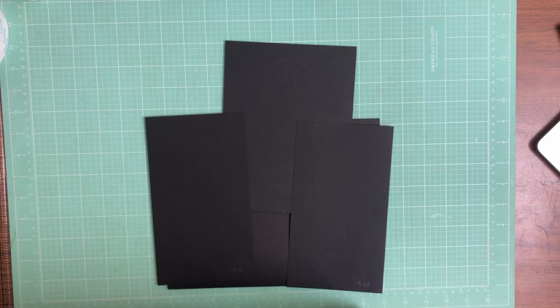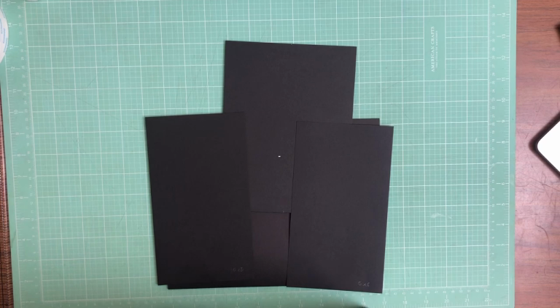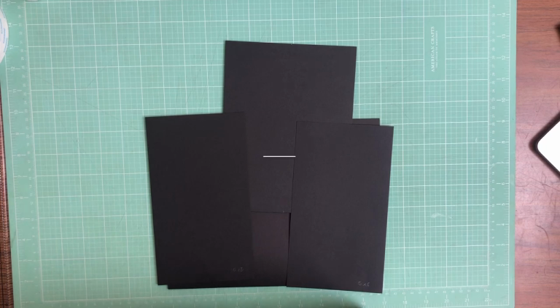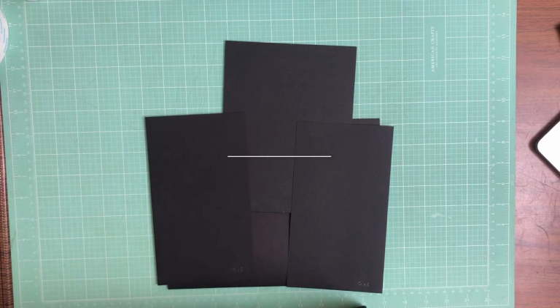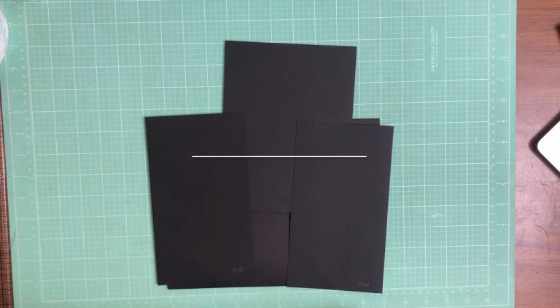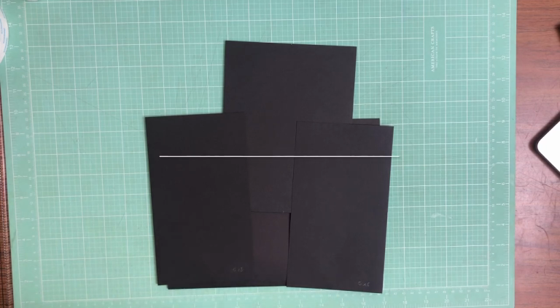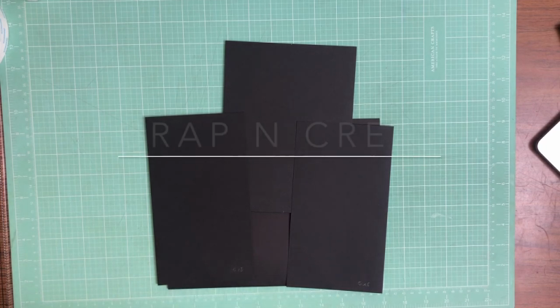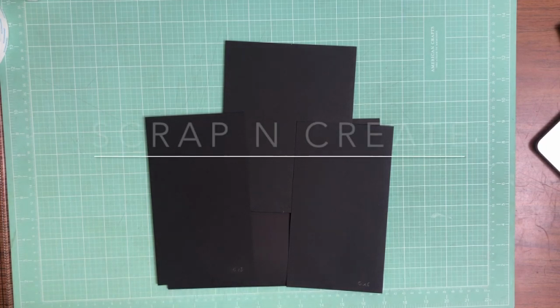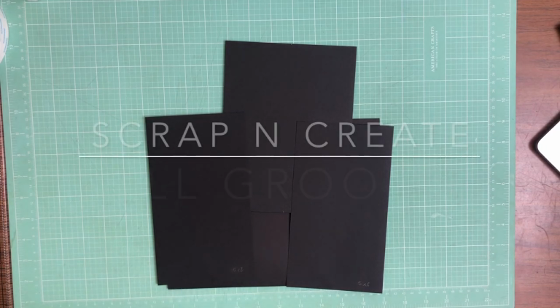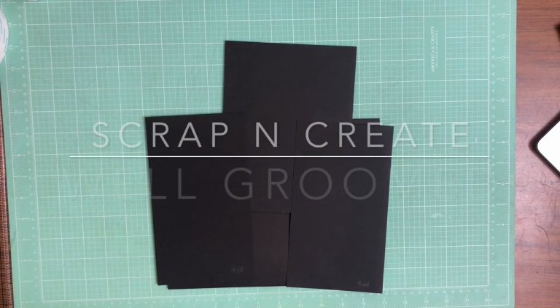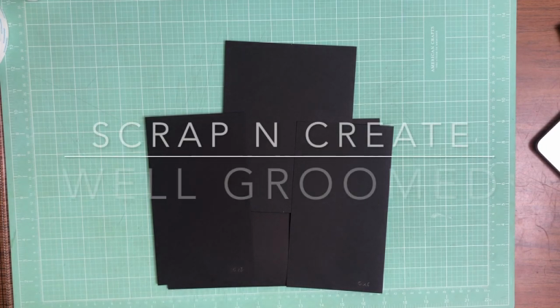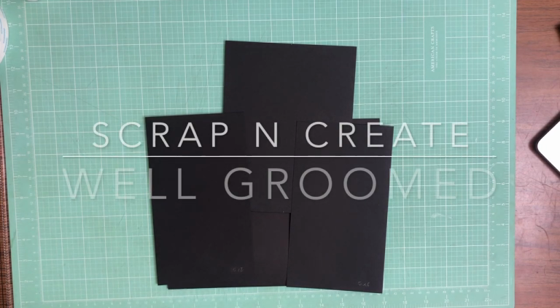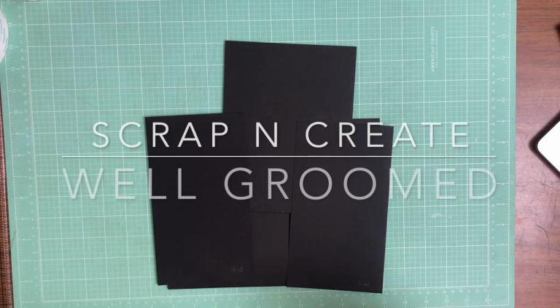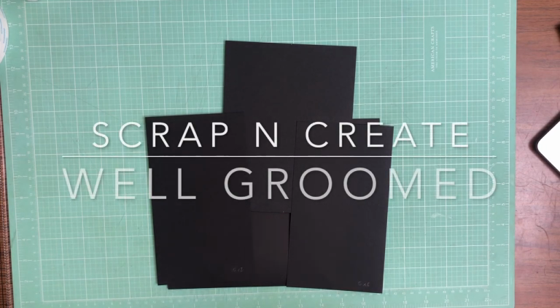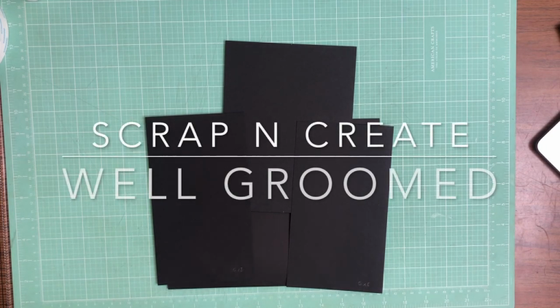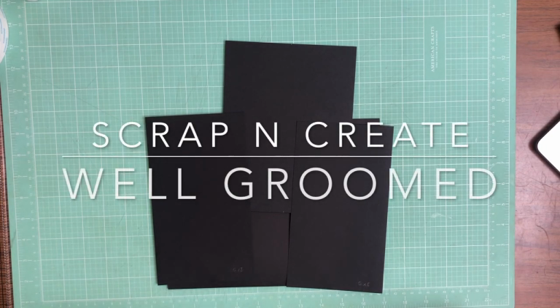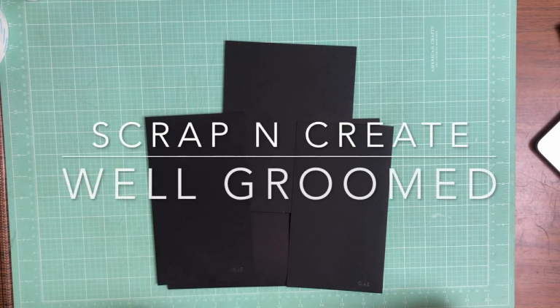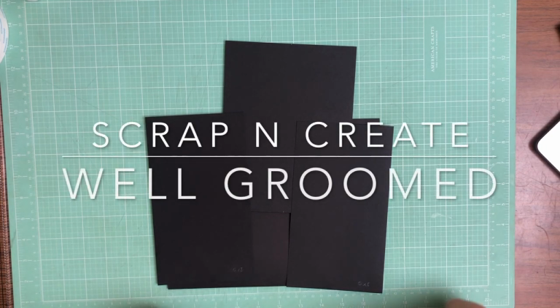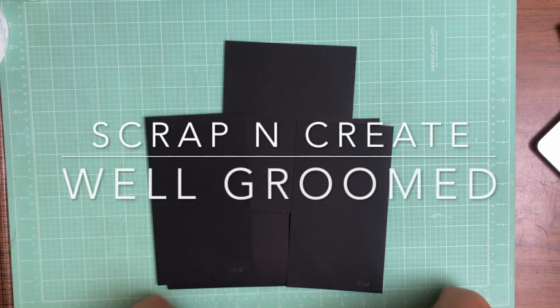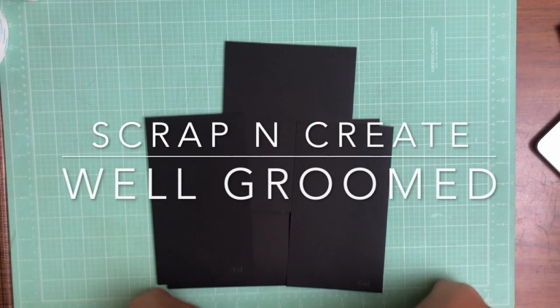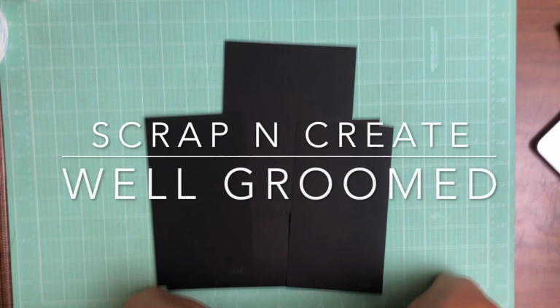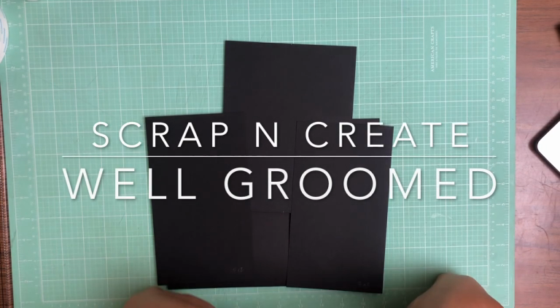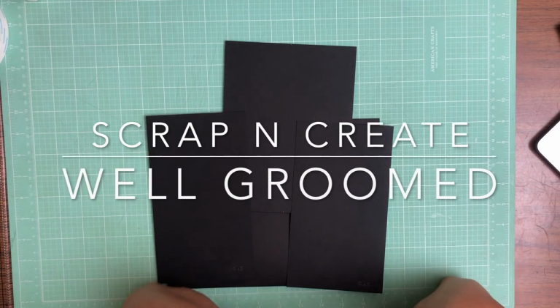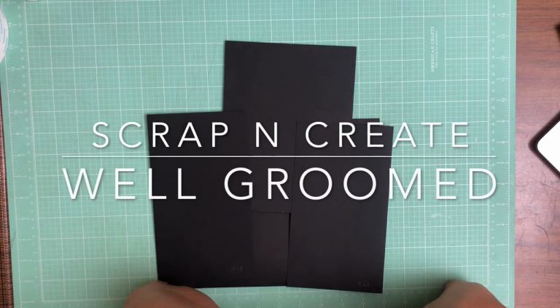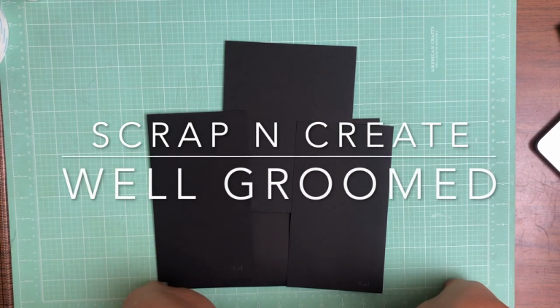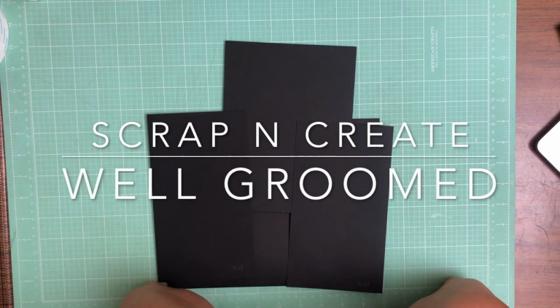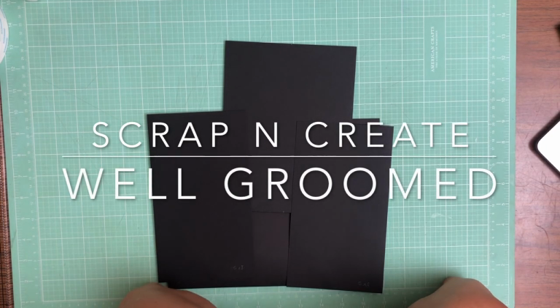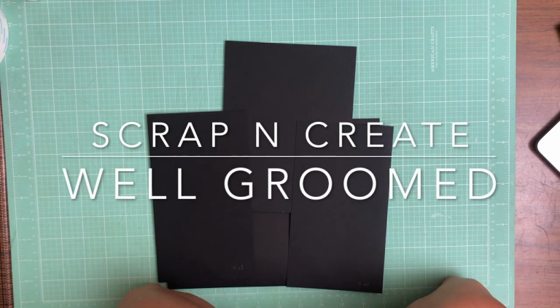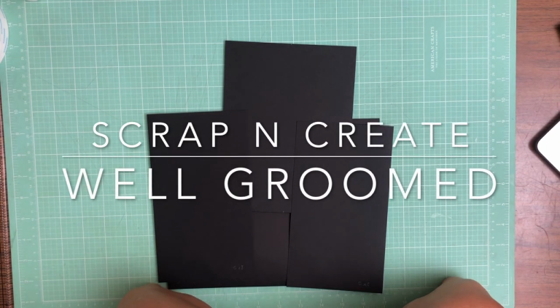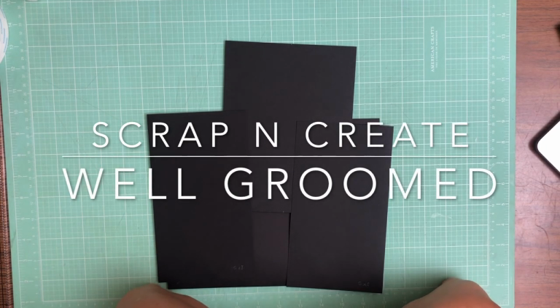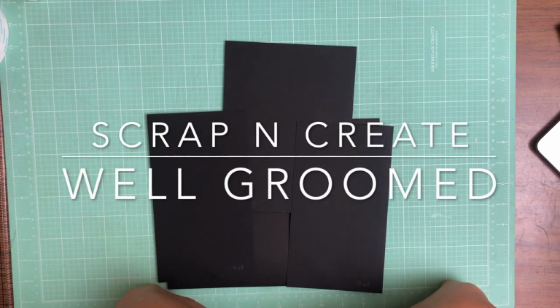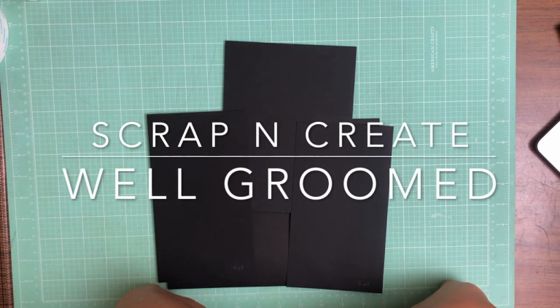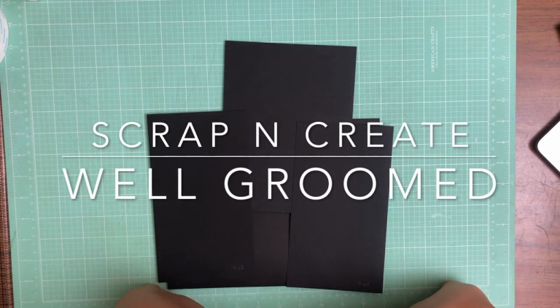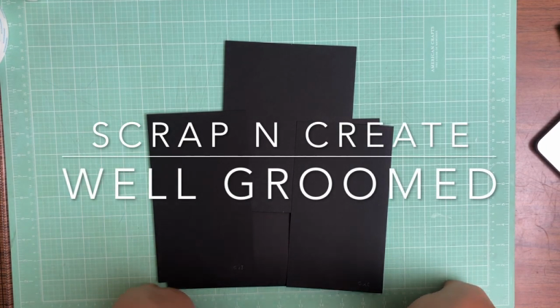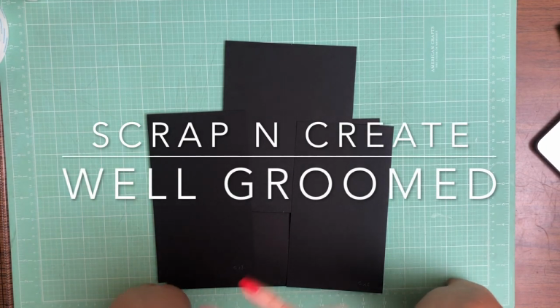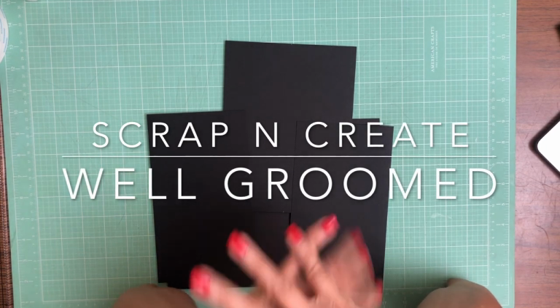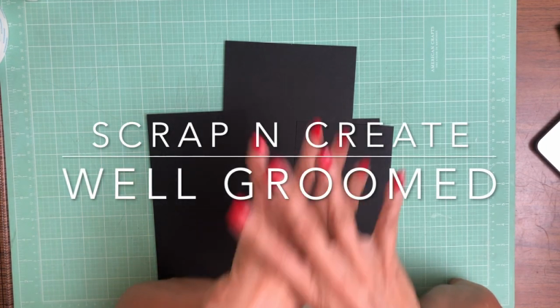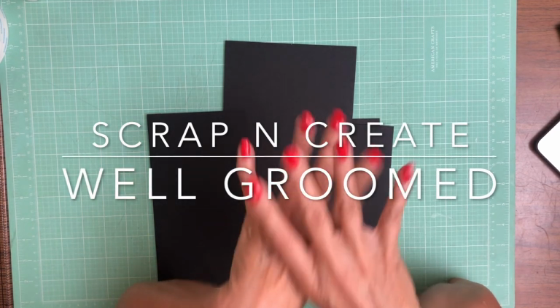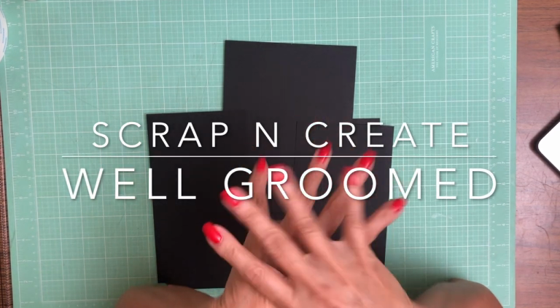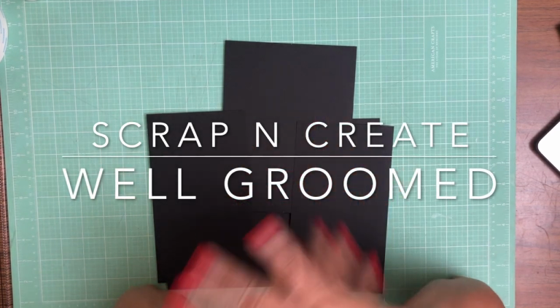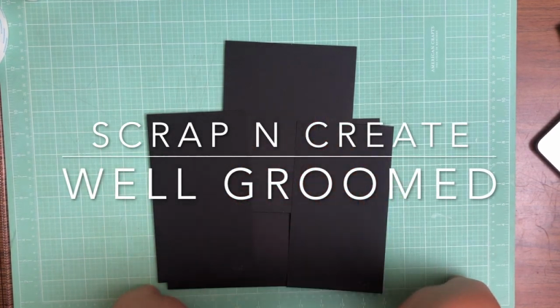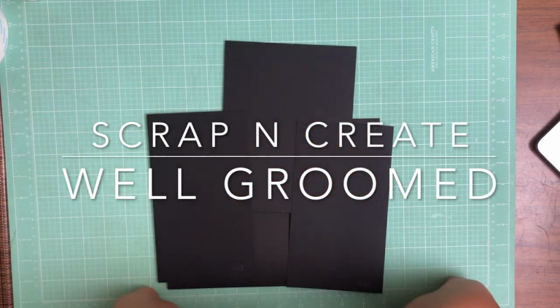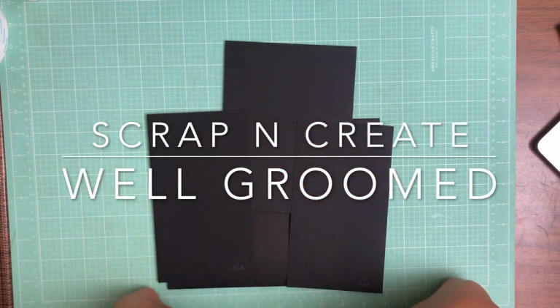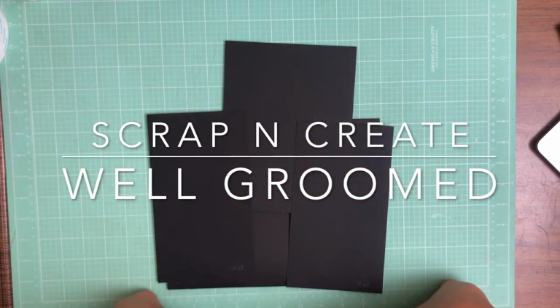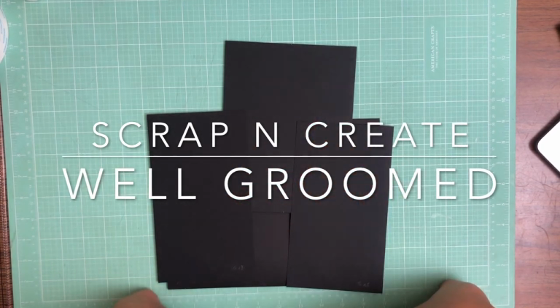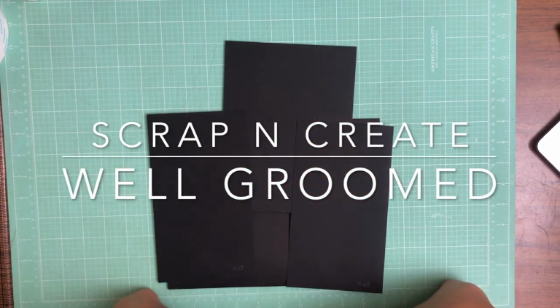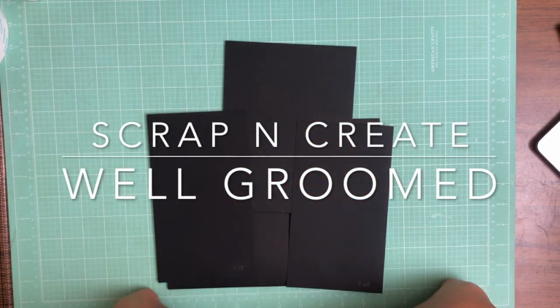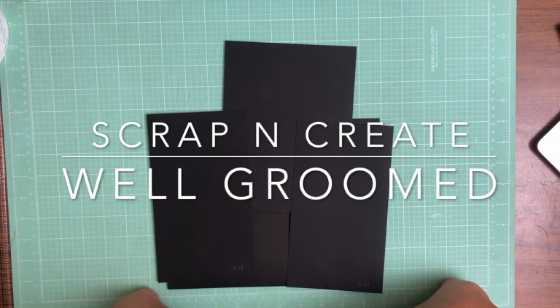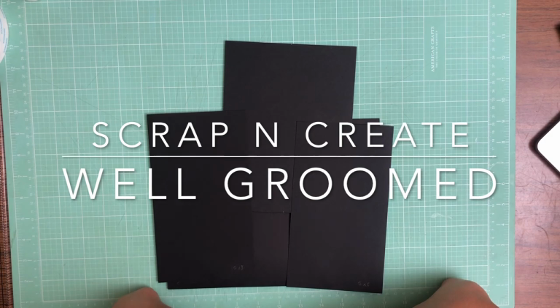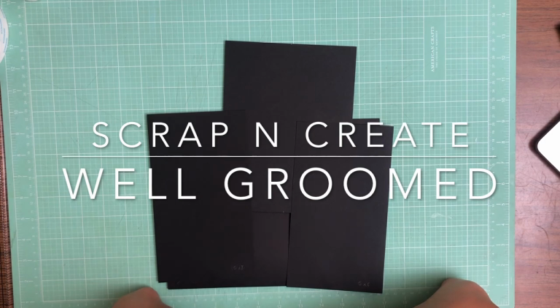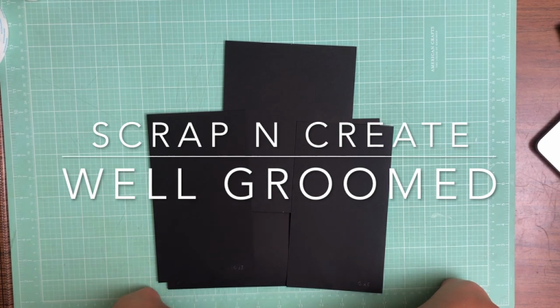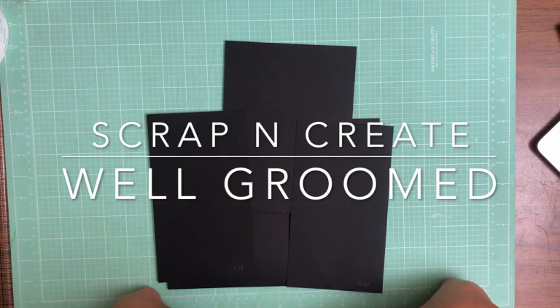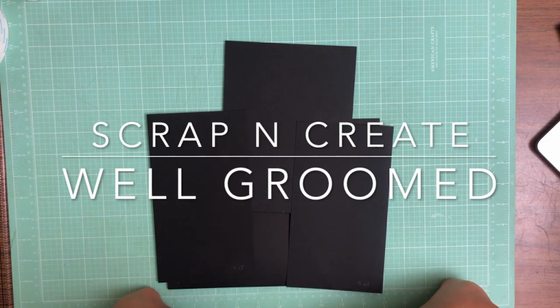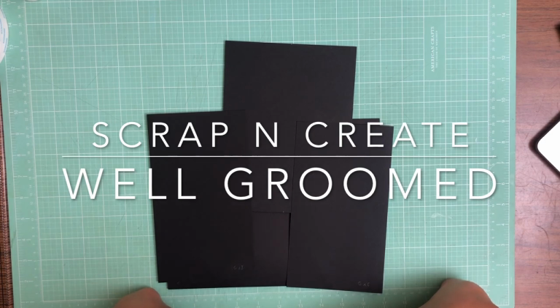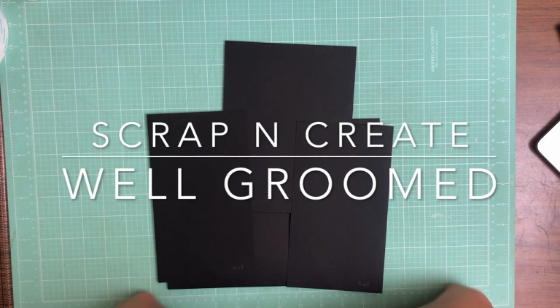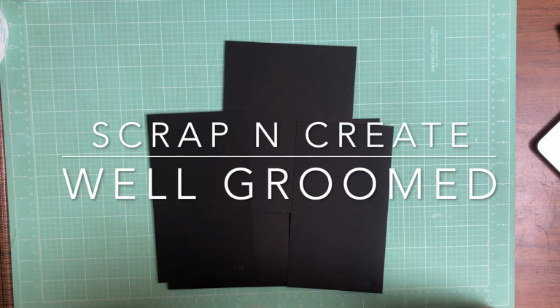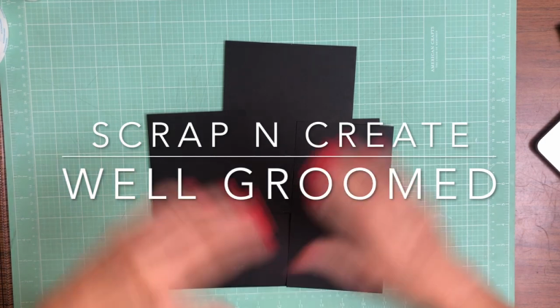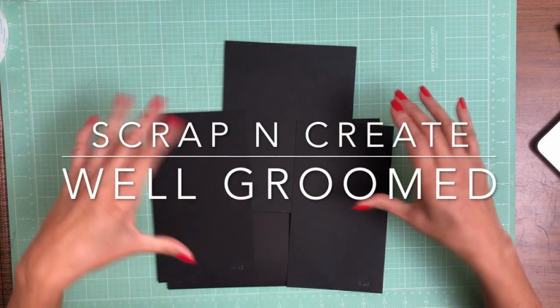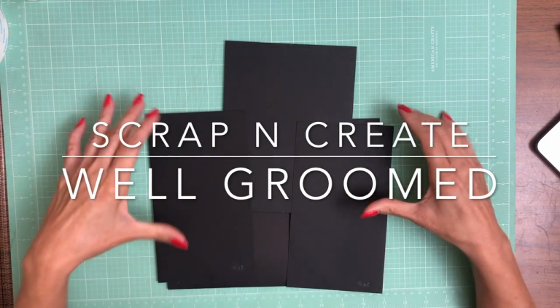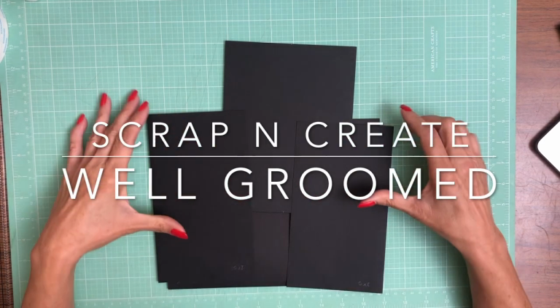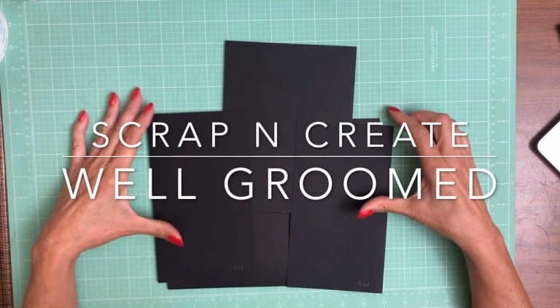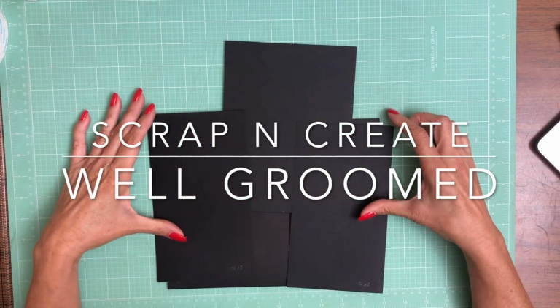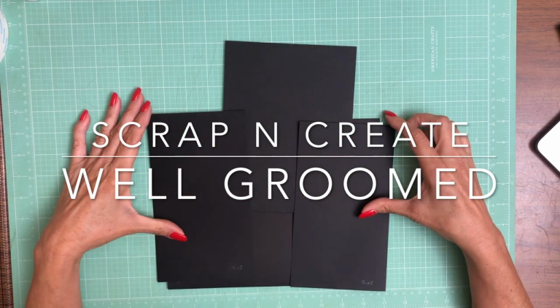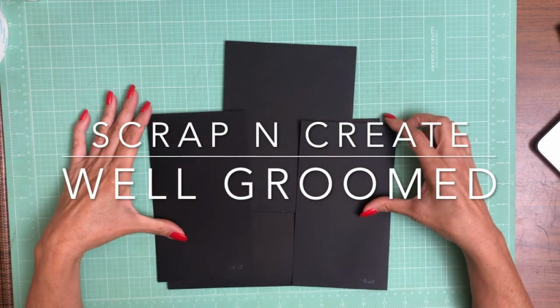Hey everyone, it's Daphne from Scrap and Create, and we're working on Well Groomed, and we're on page seven.